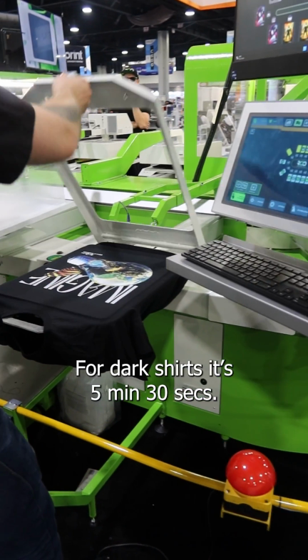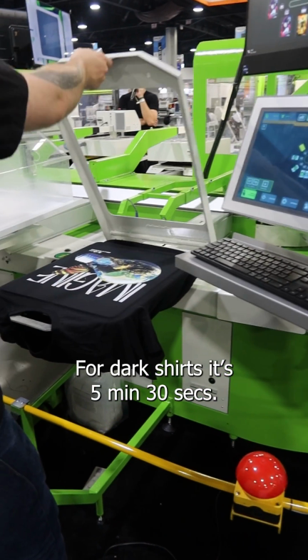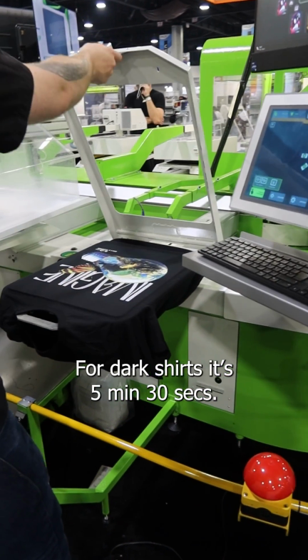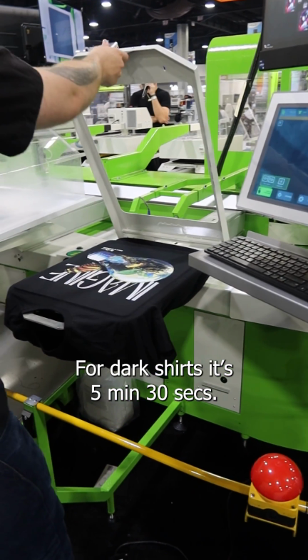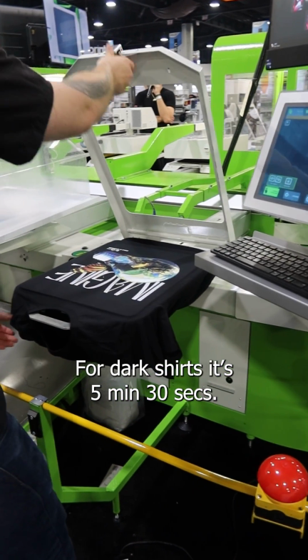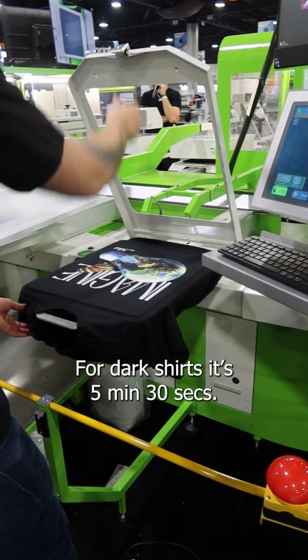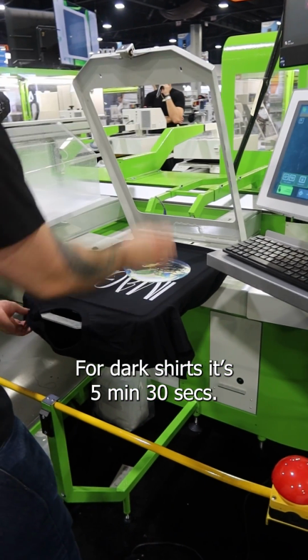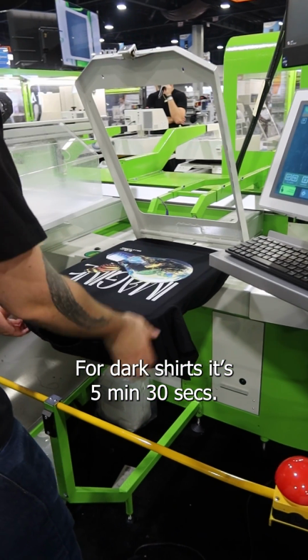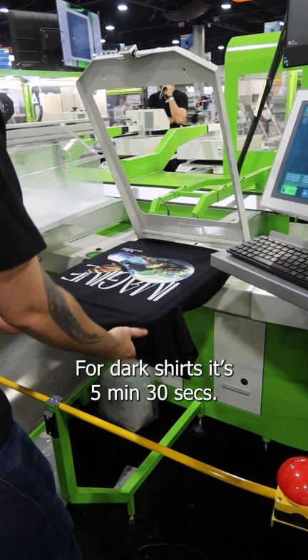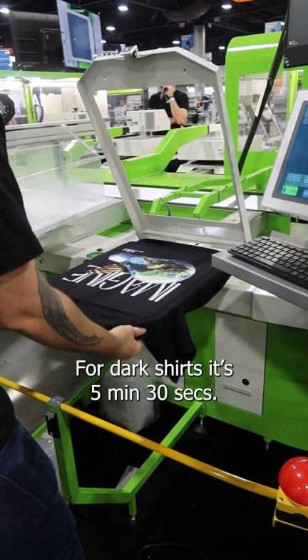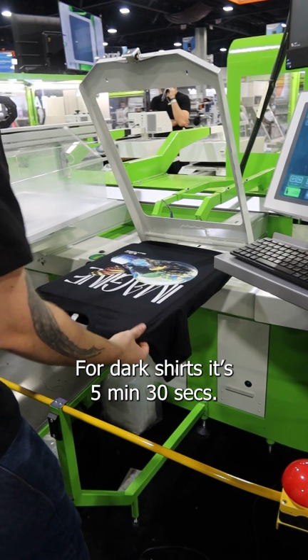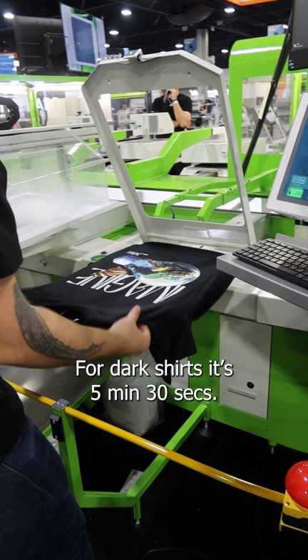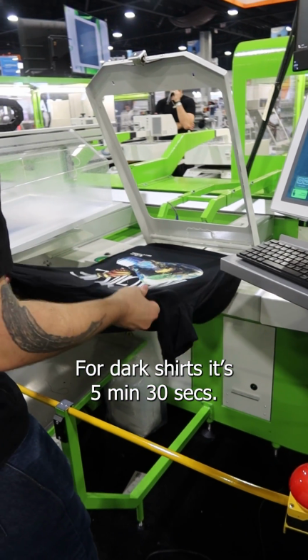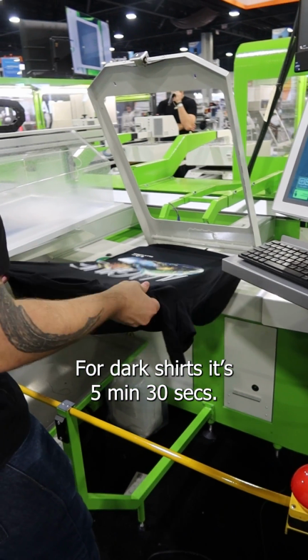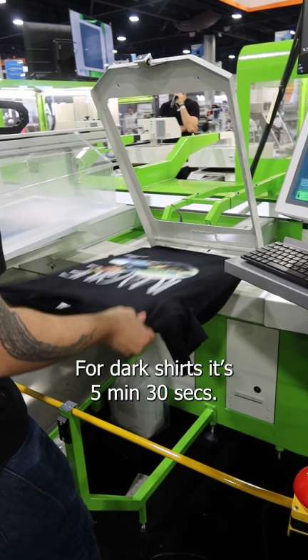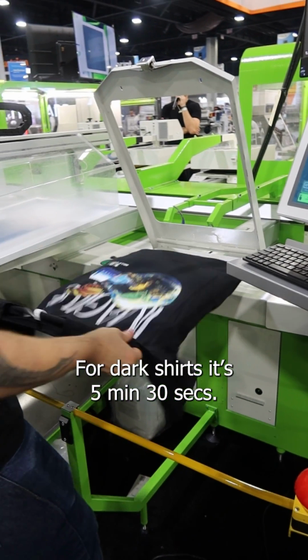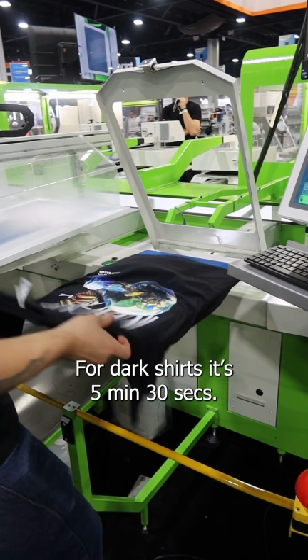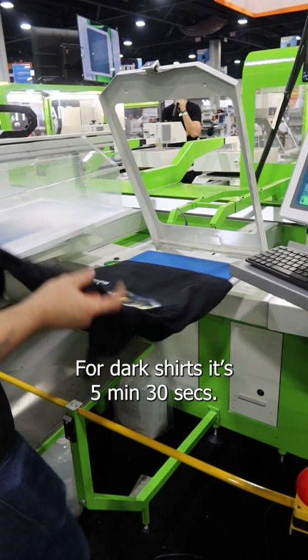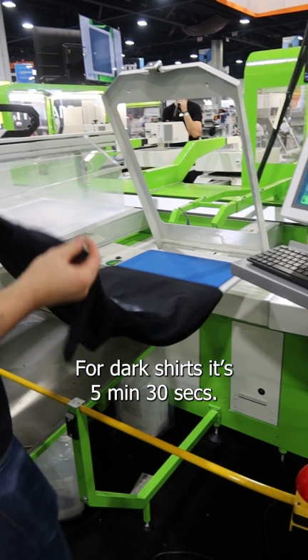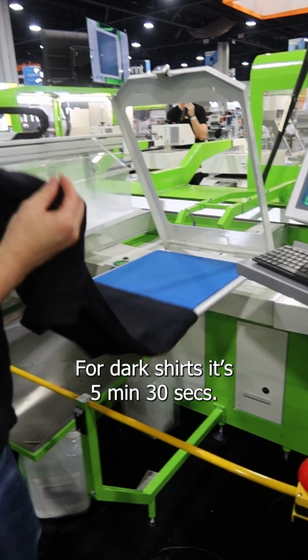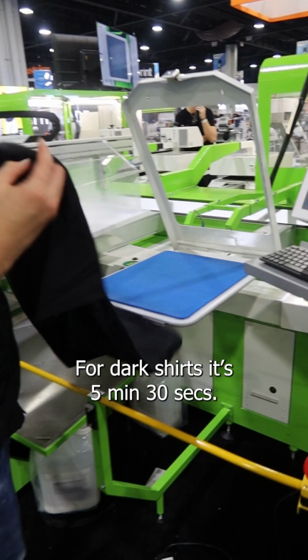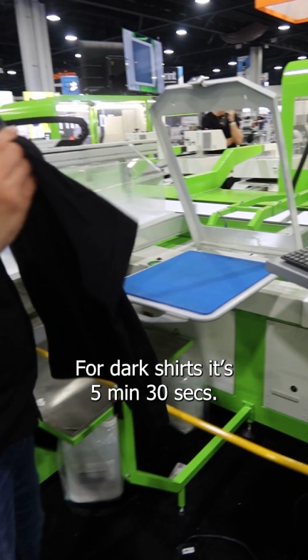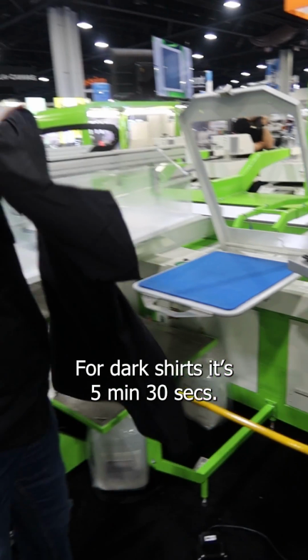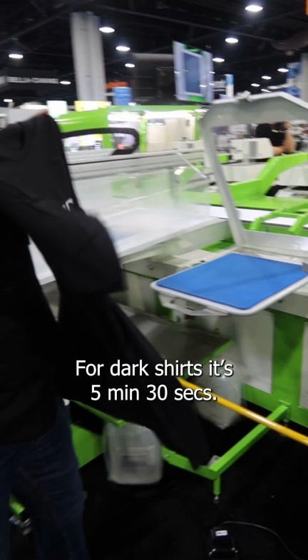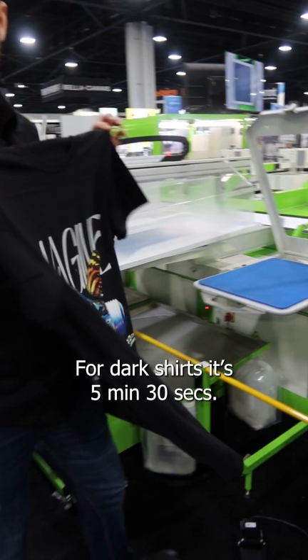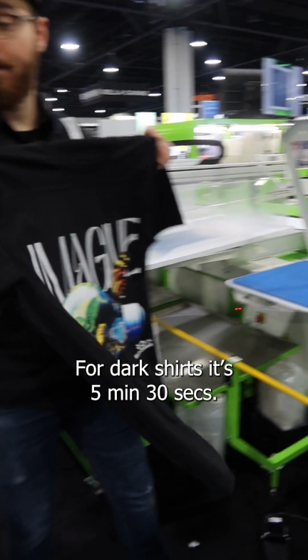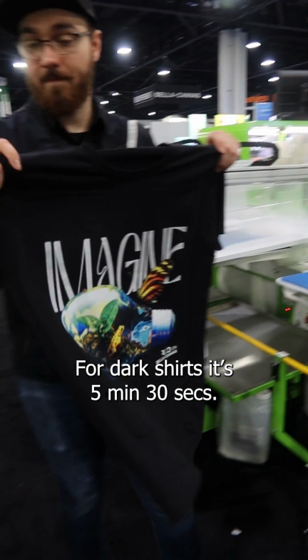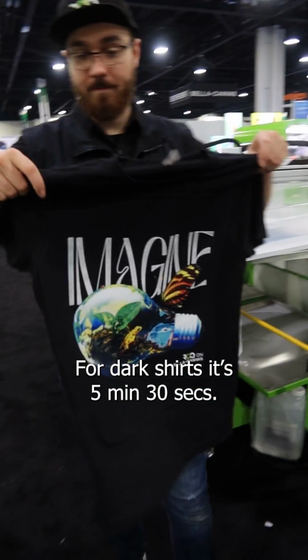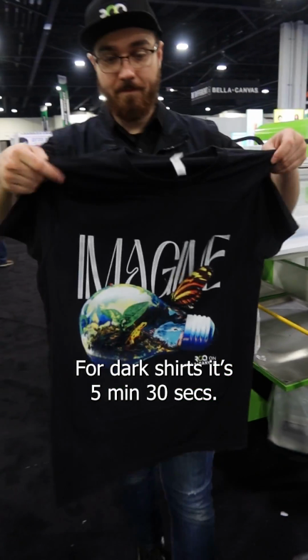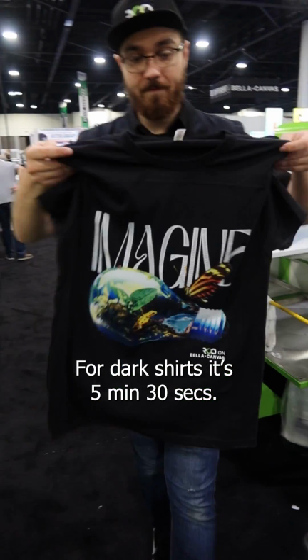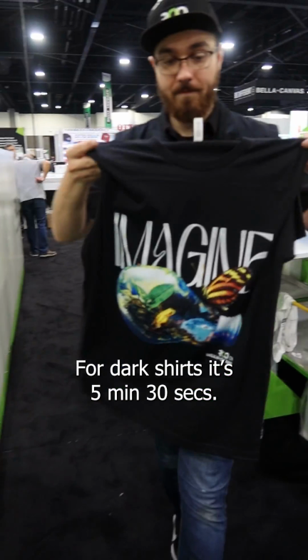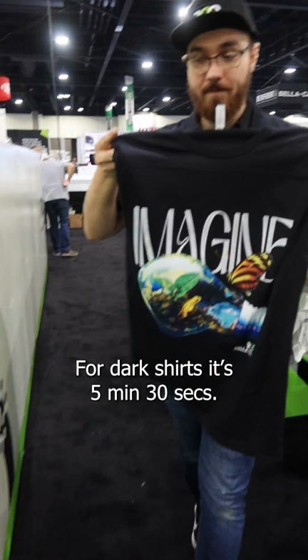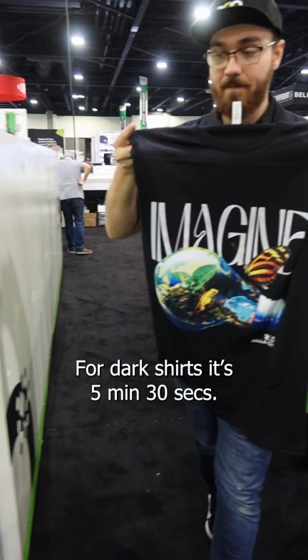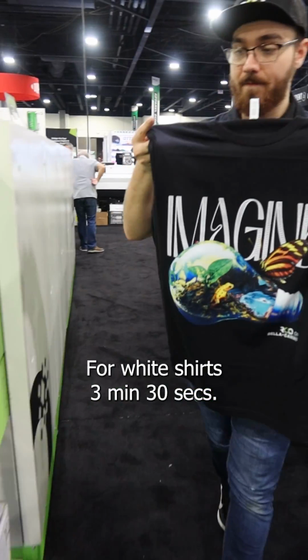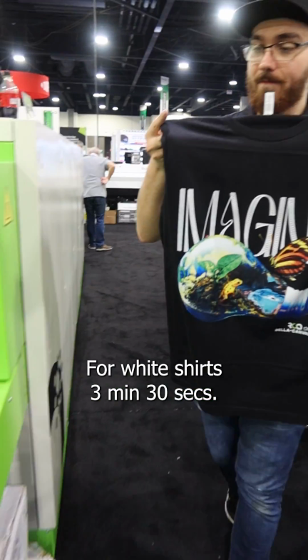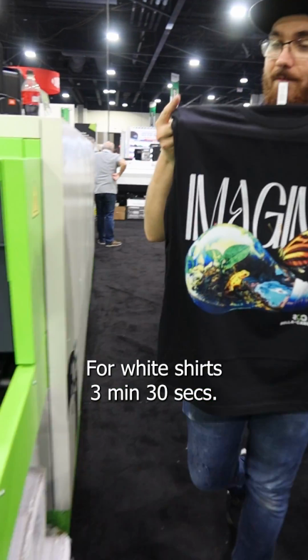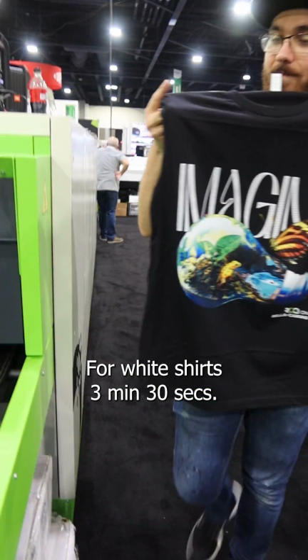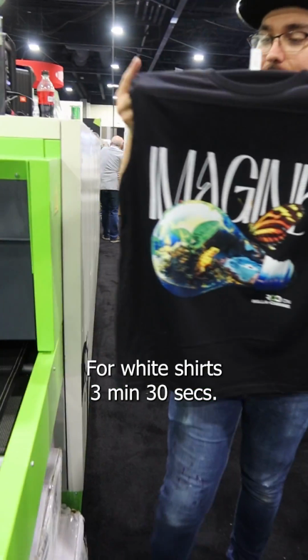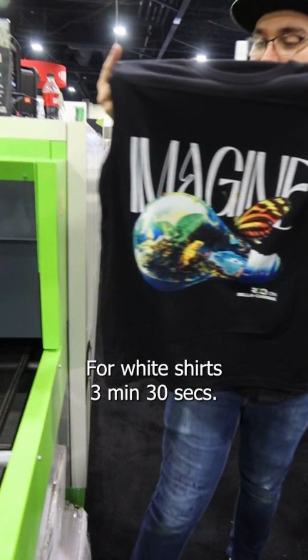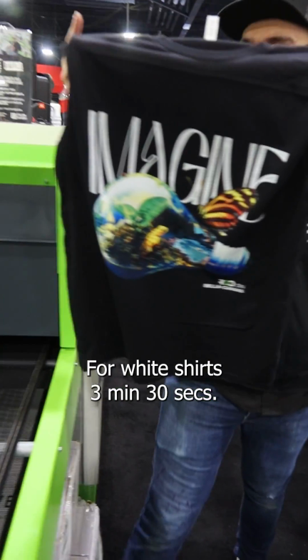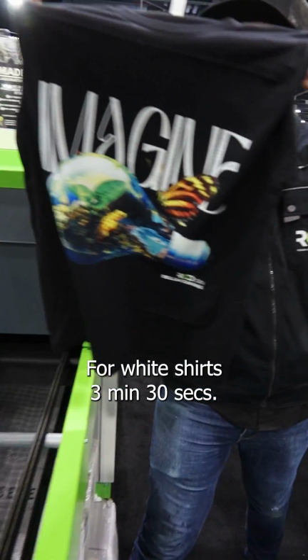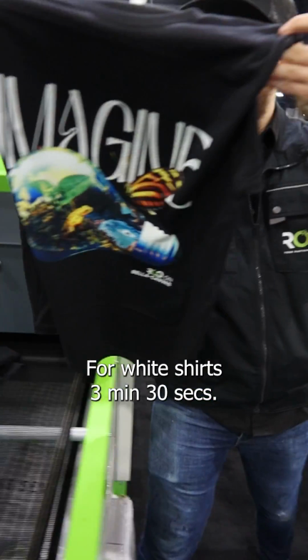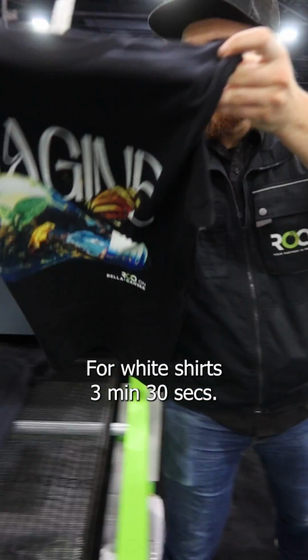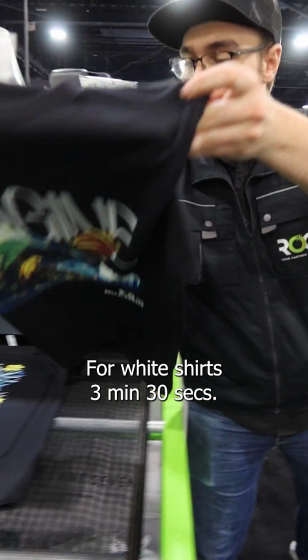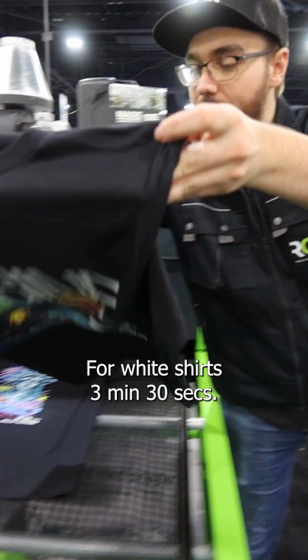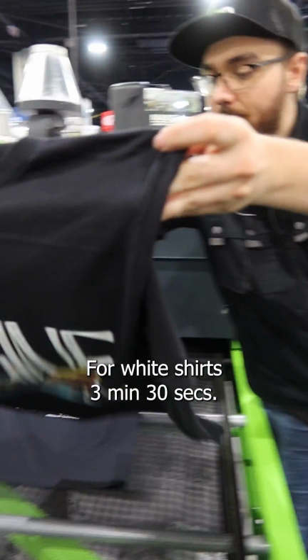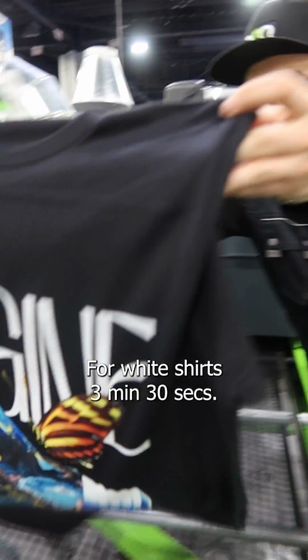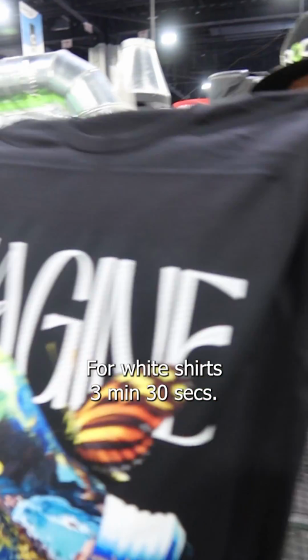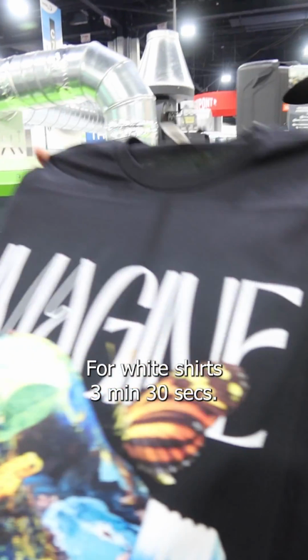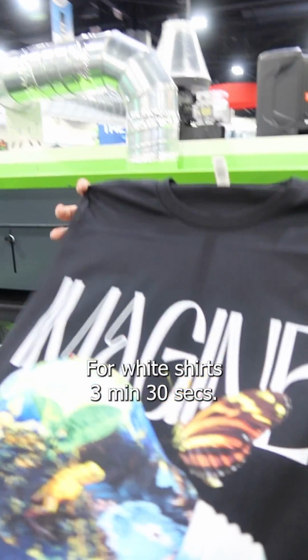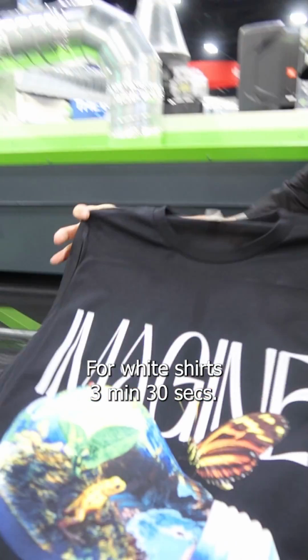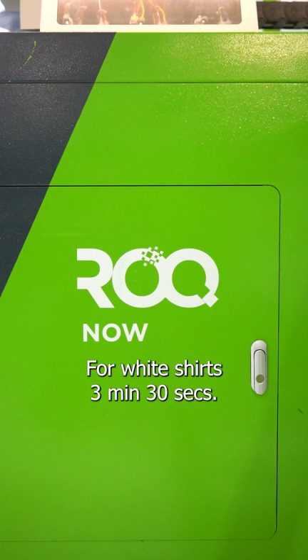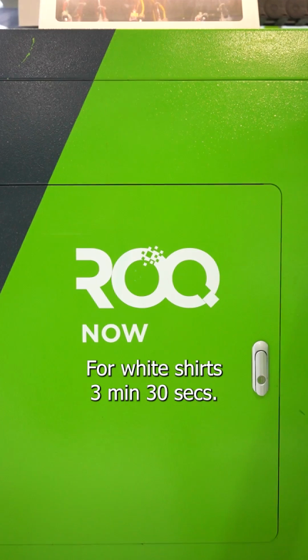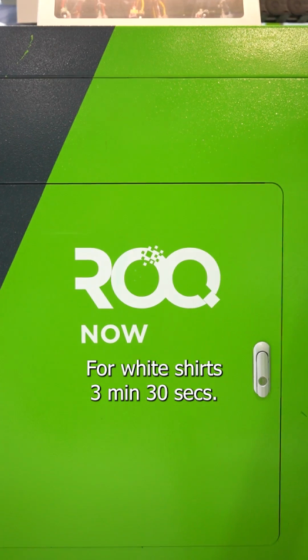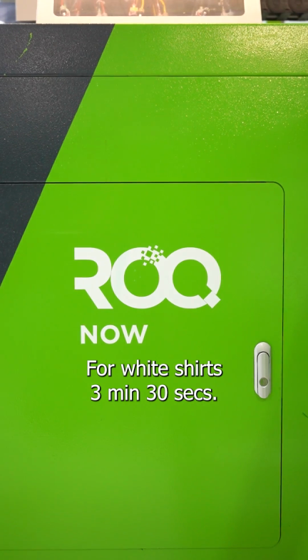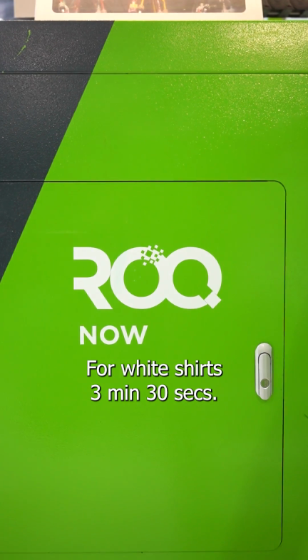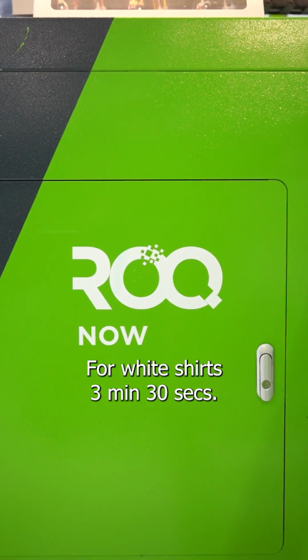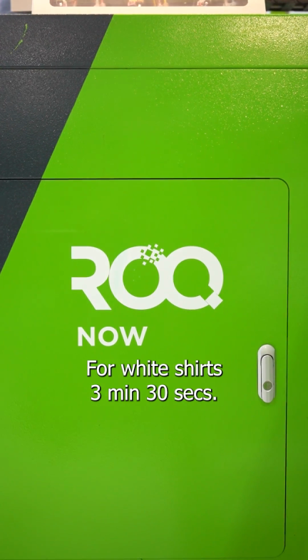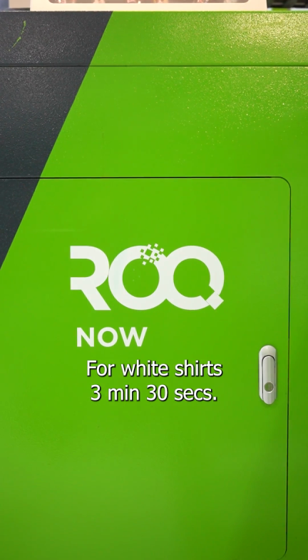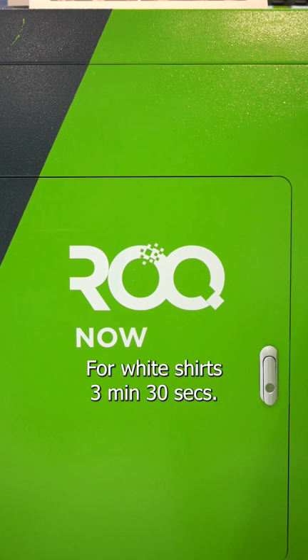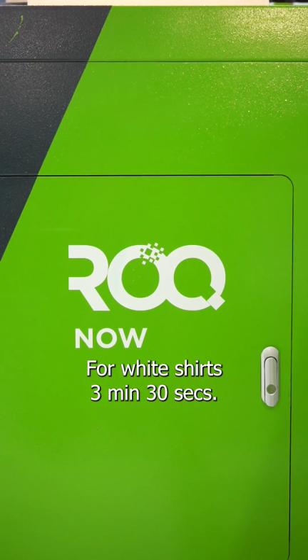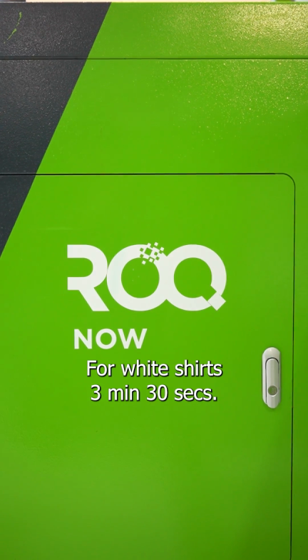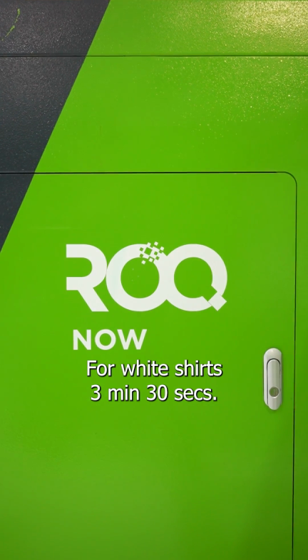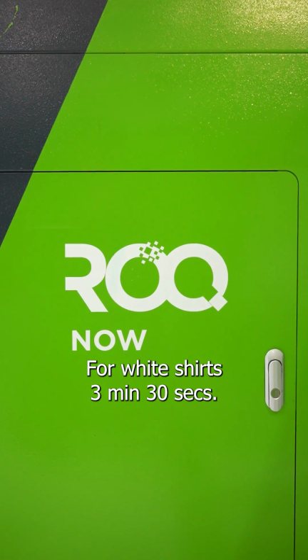It comes for dark shirts, five and a half minutes. For white shirts, three and a half minutes.